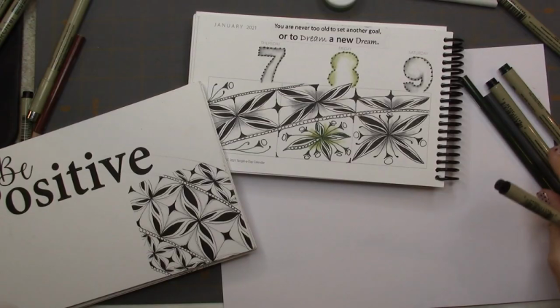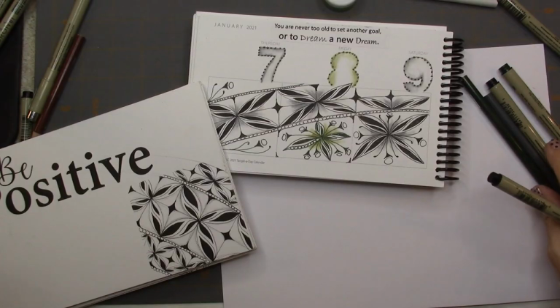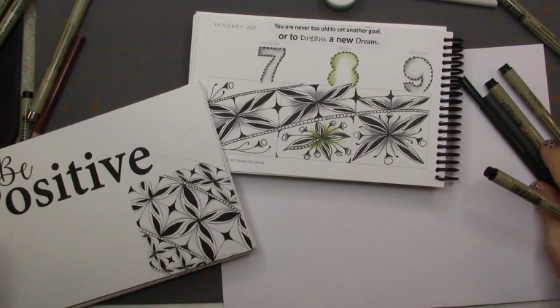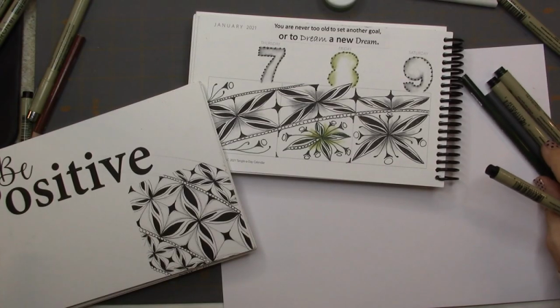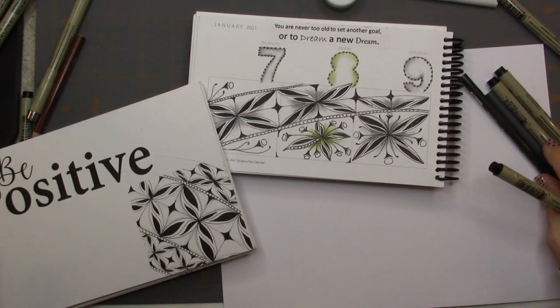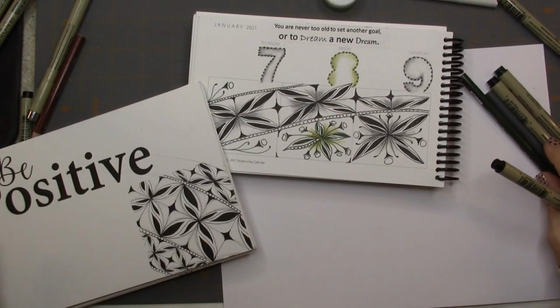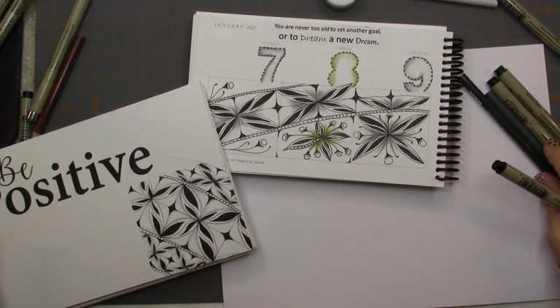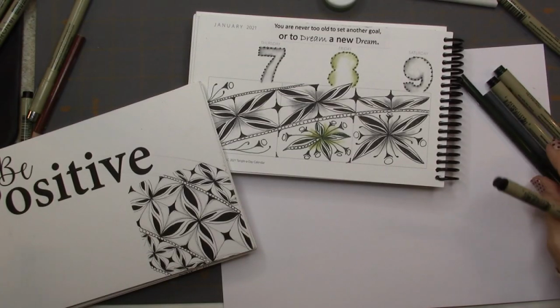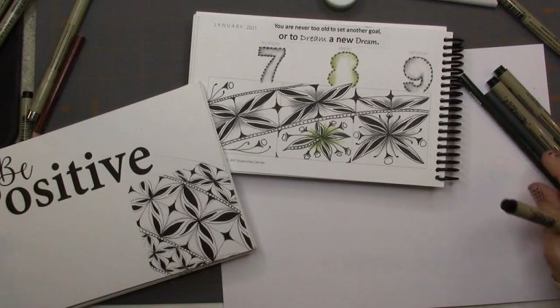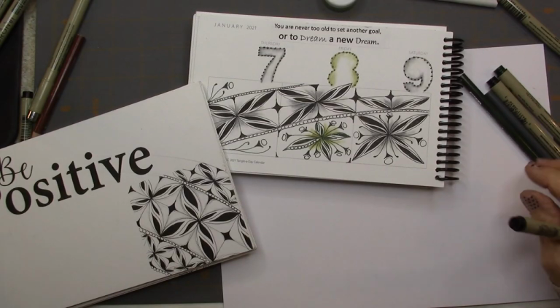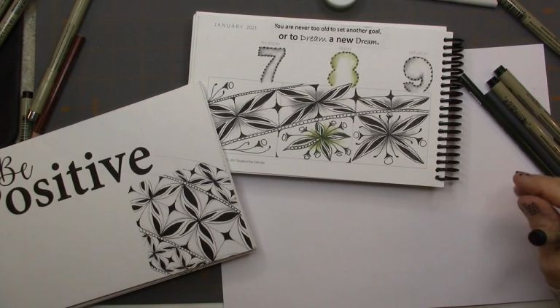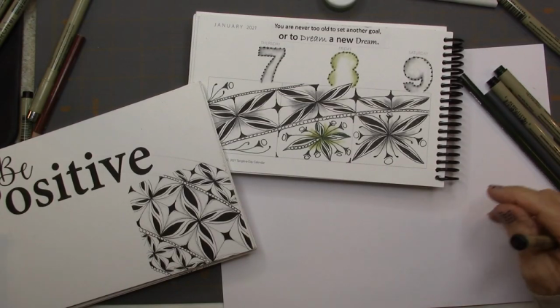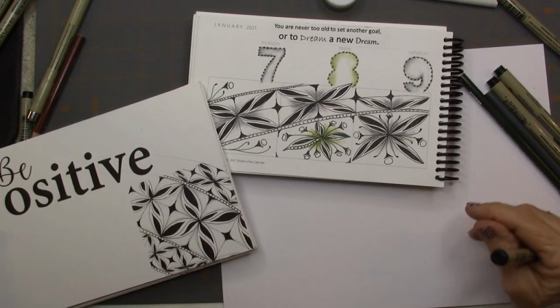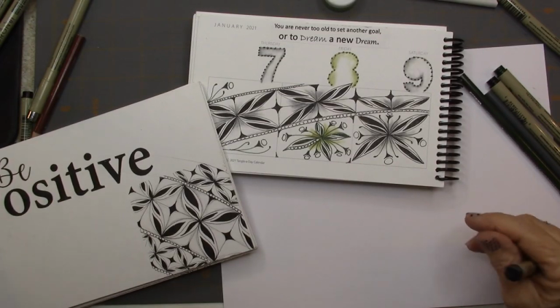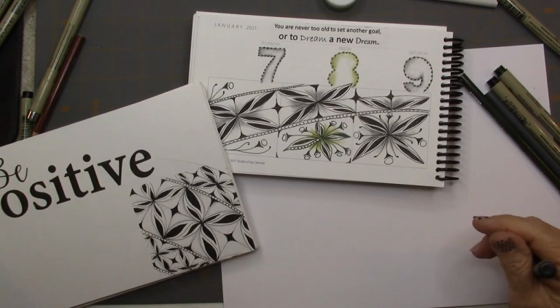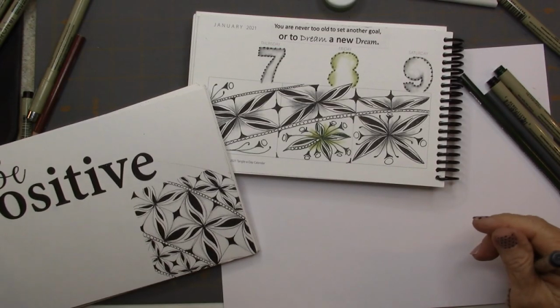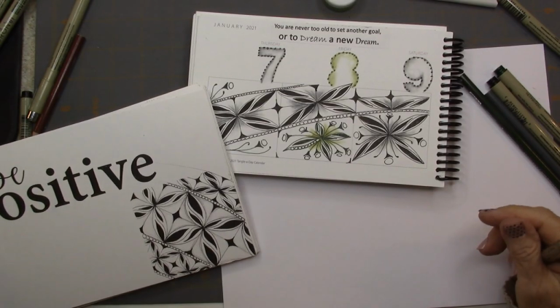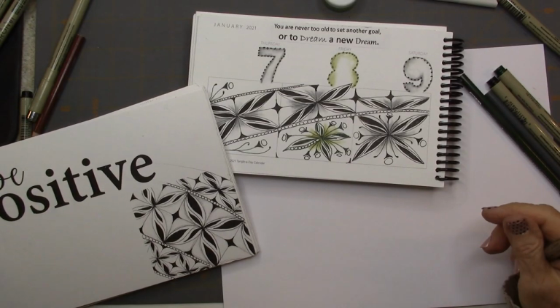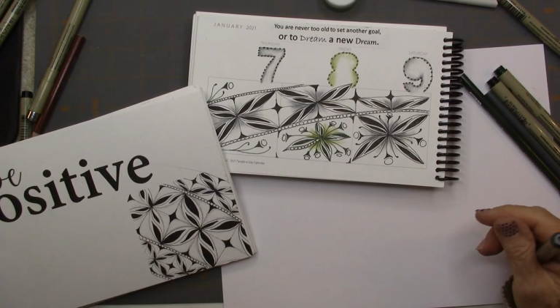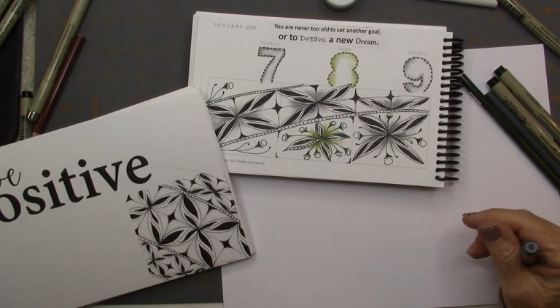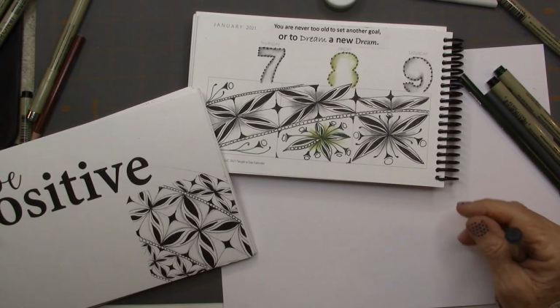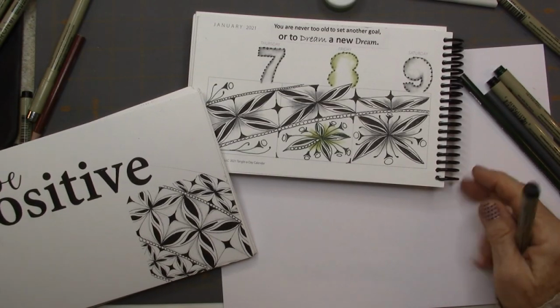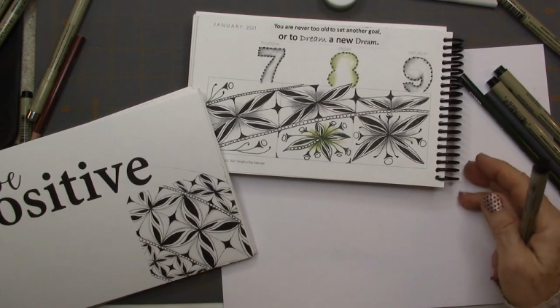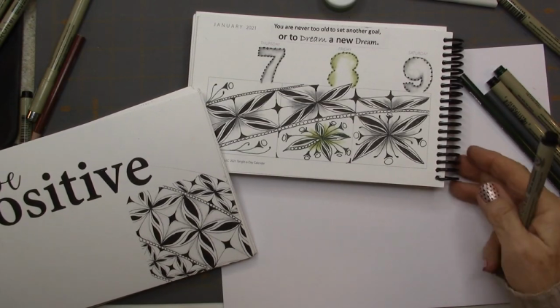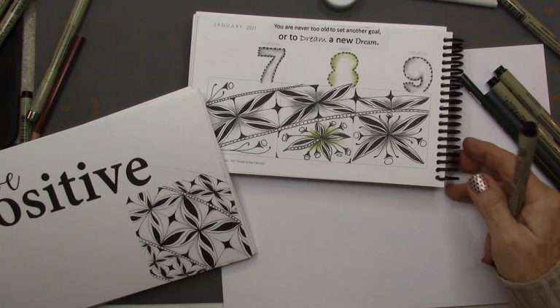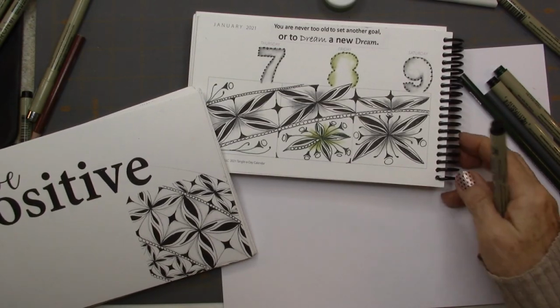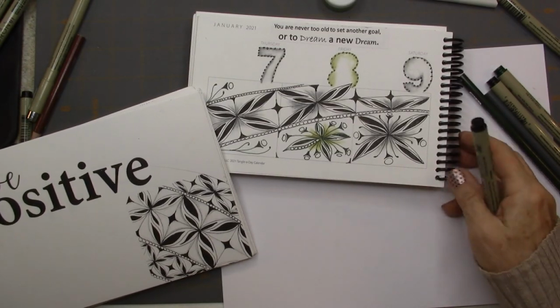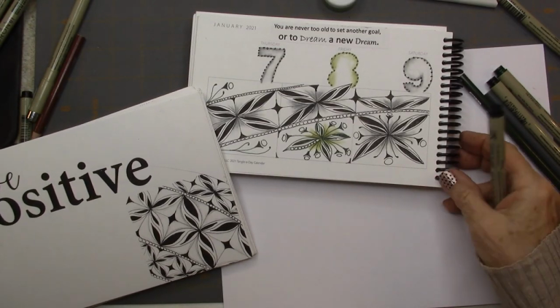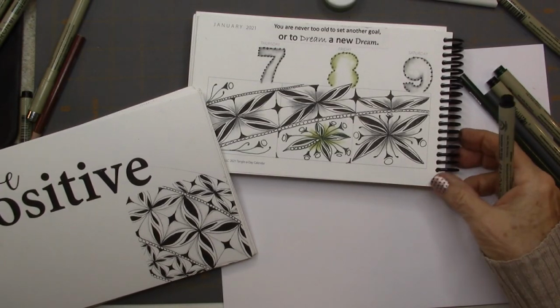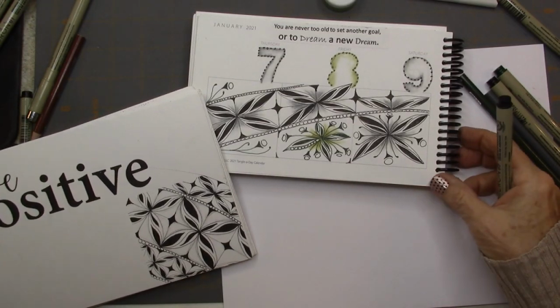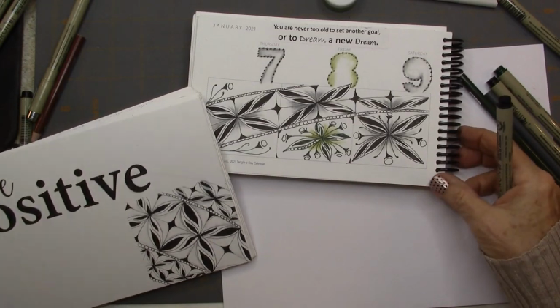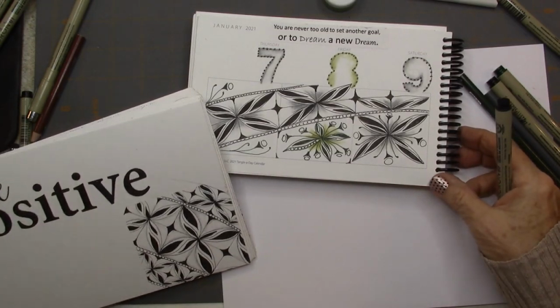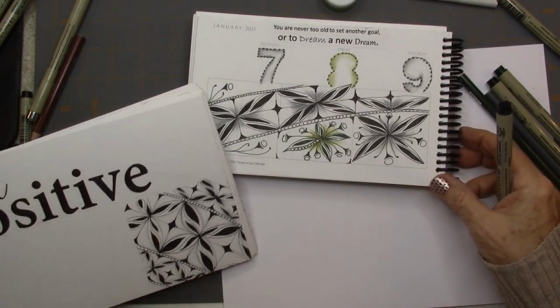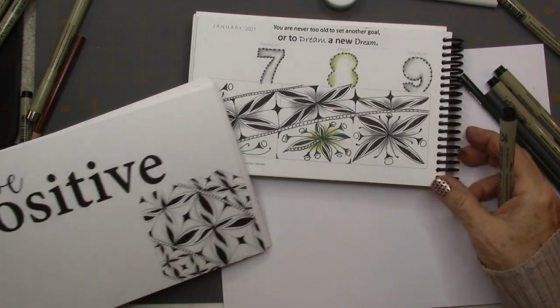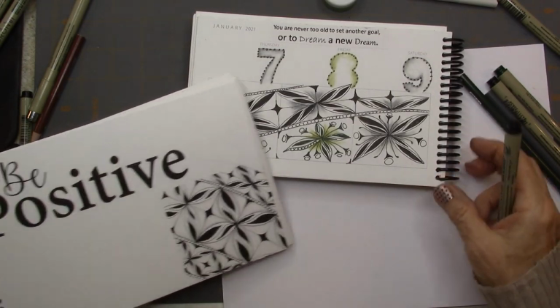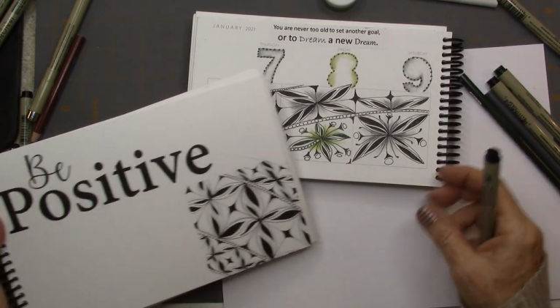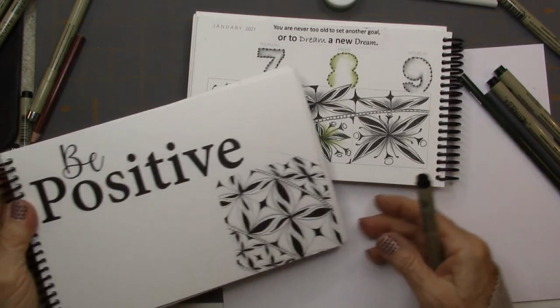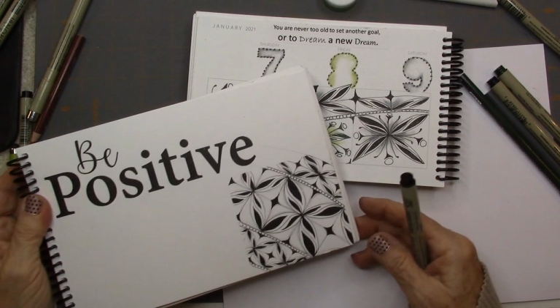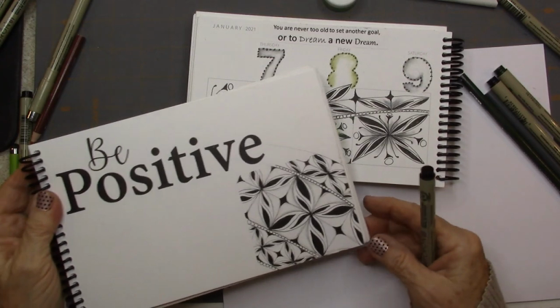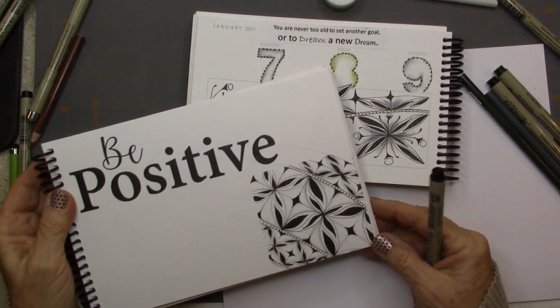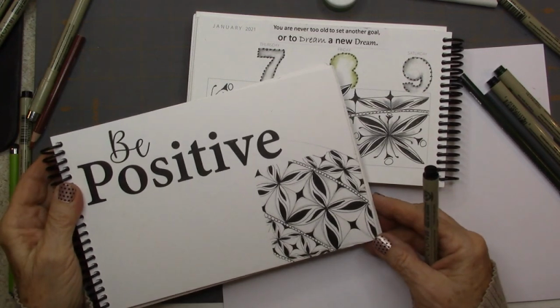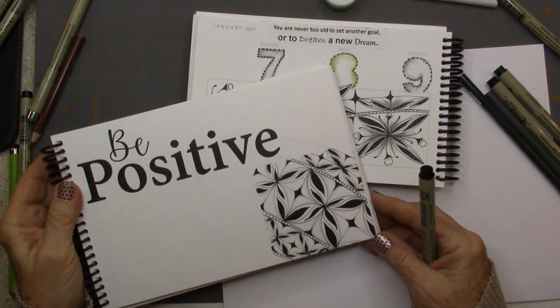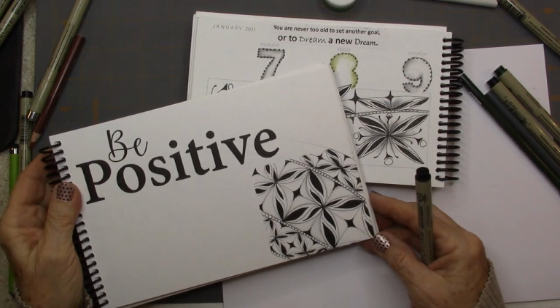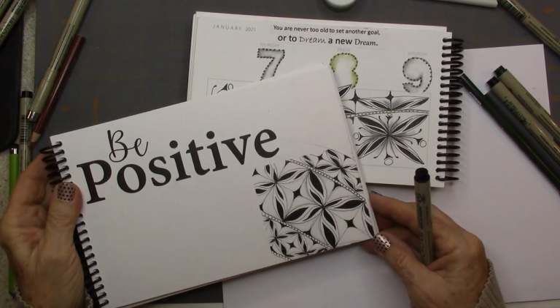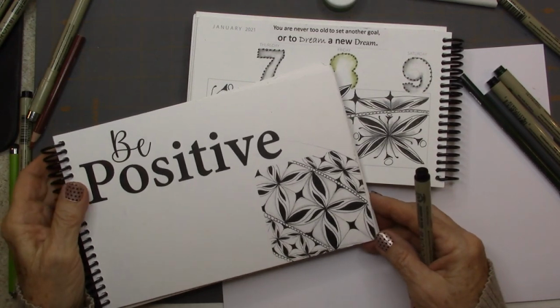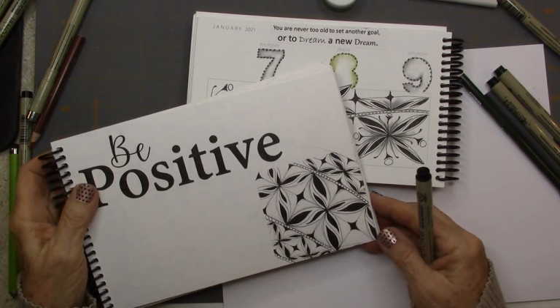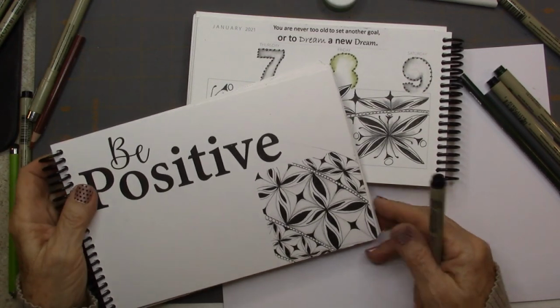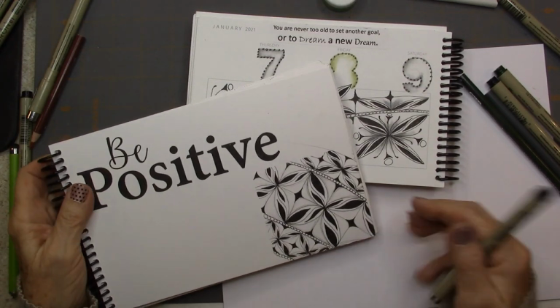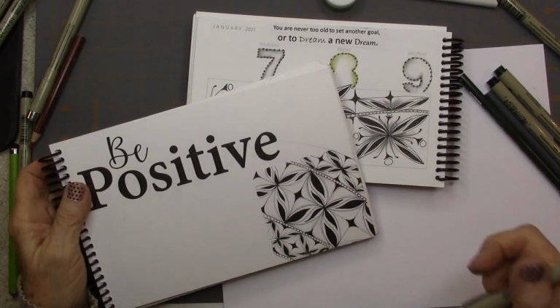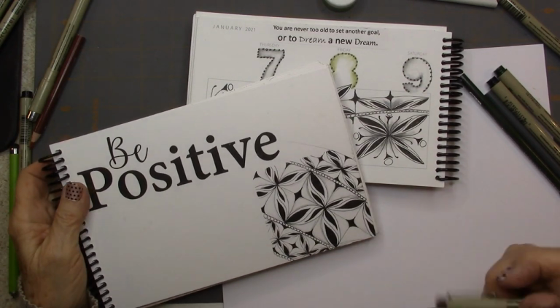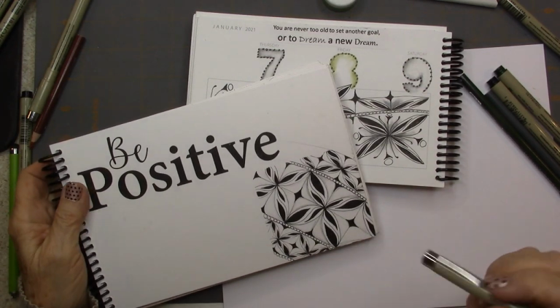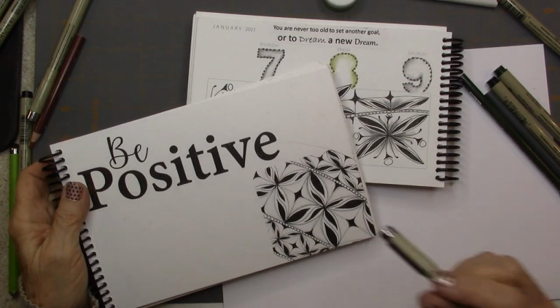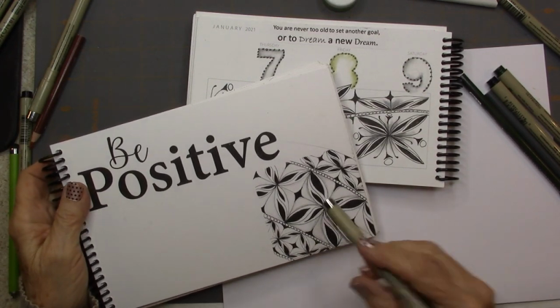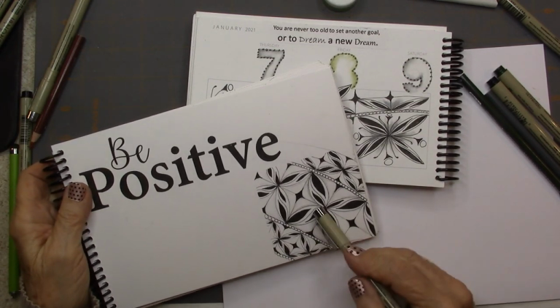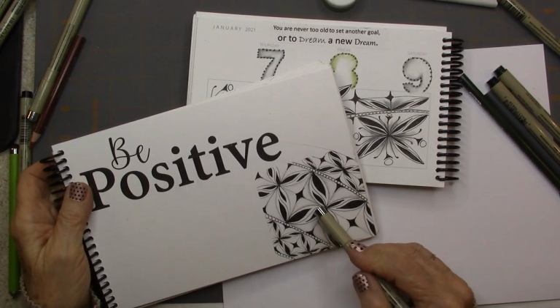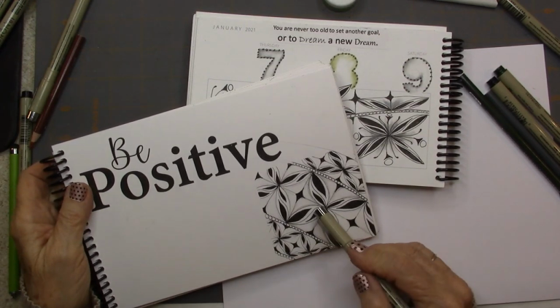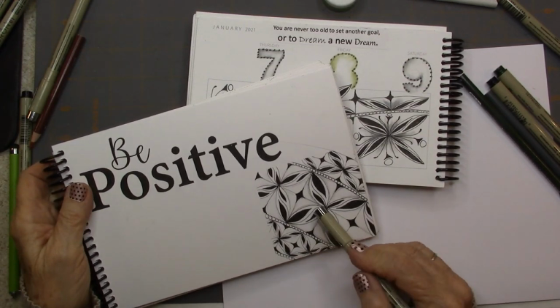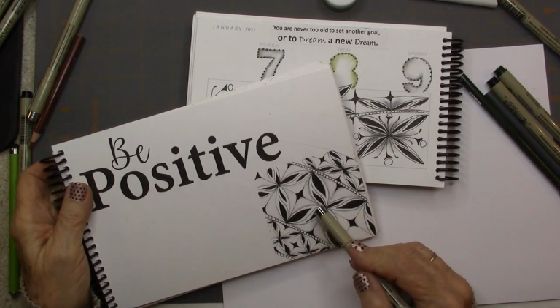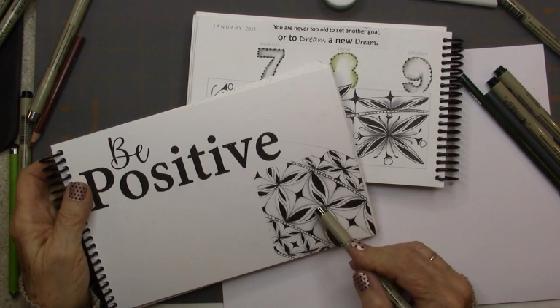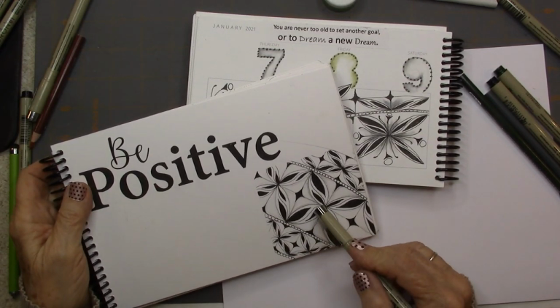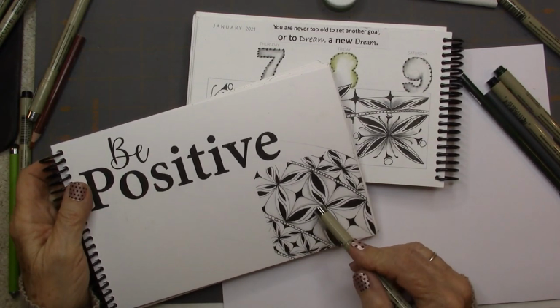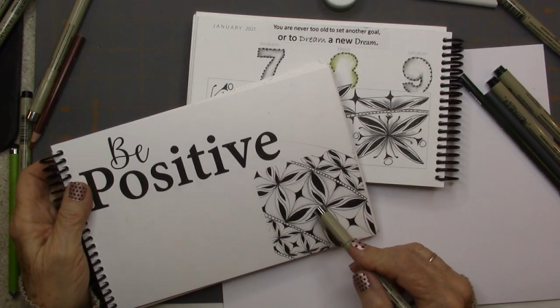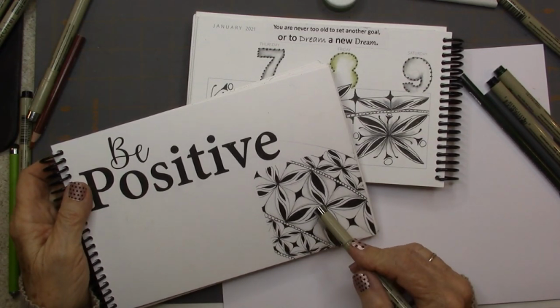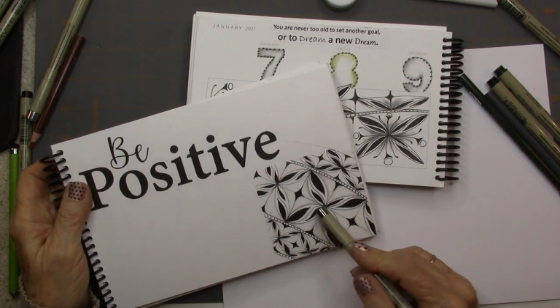Welcome, this is Melinda Barlow, CZT, Certified Zen Tangle Teacher, and this is today's lesson.